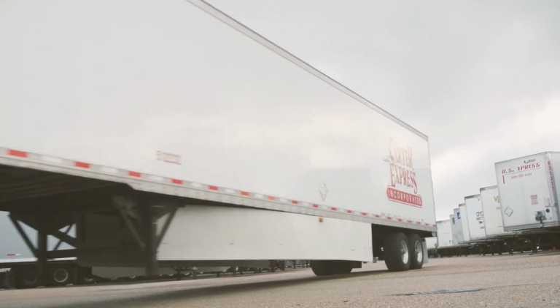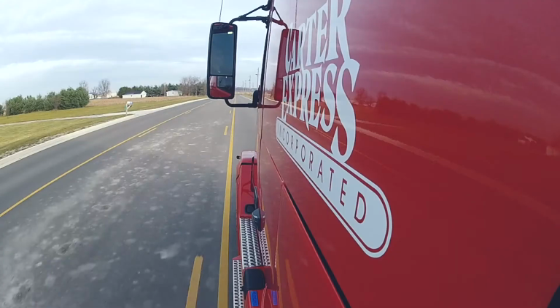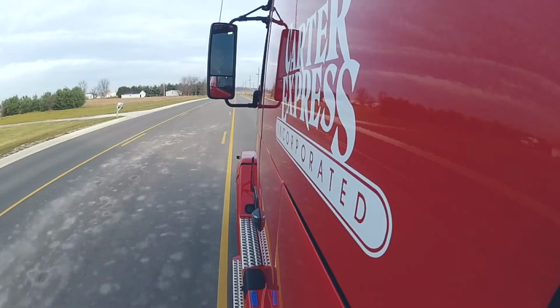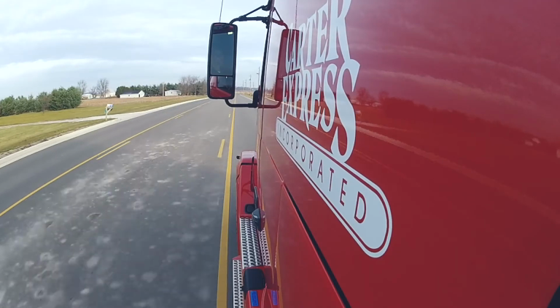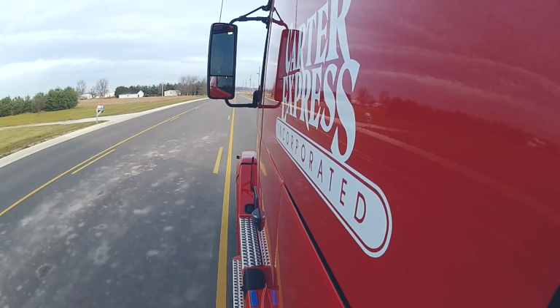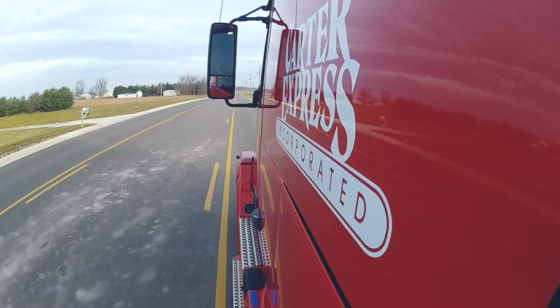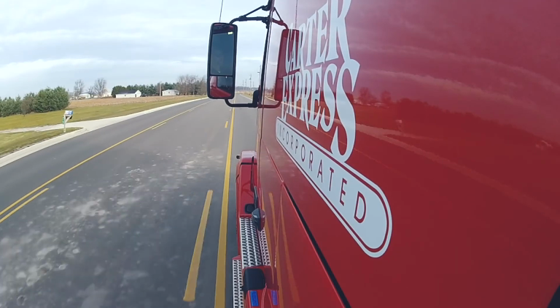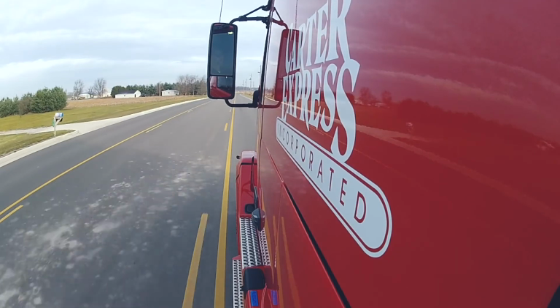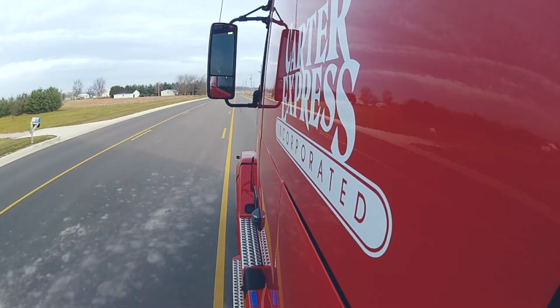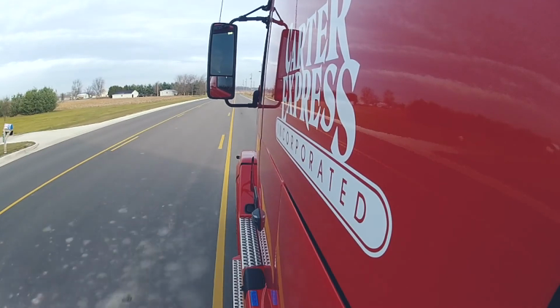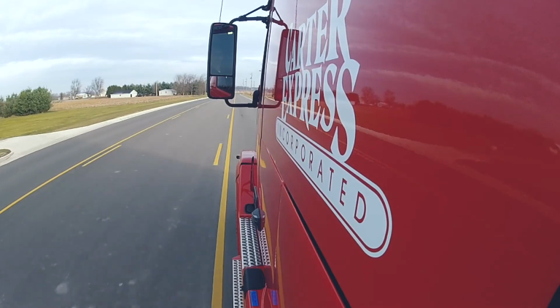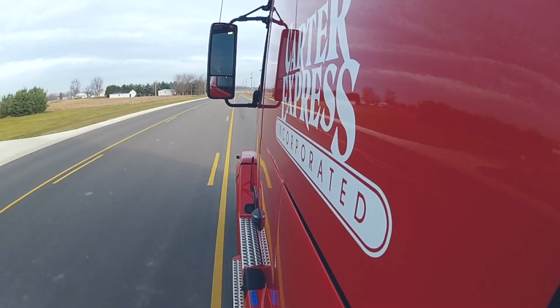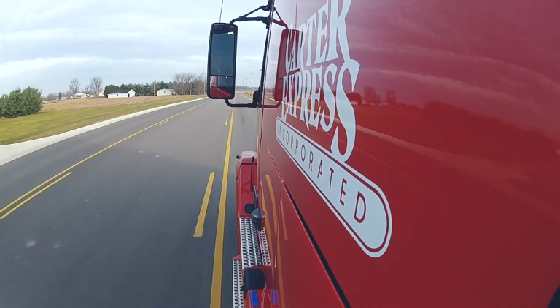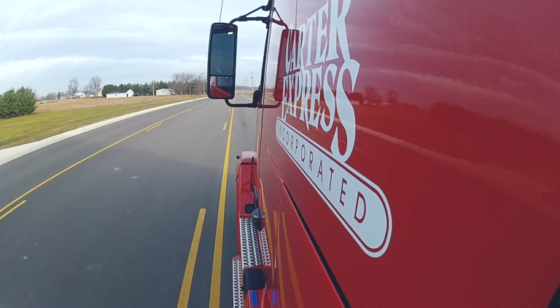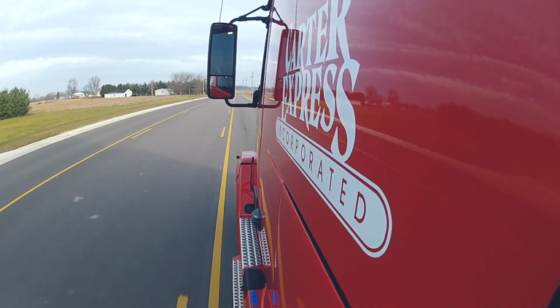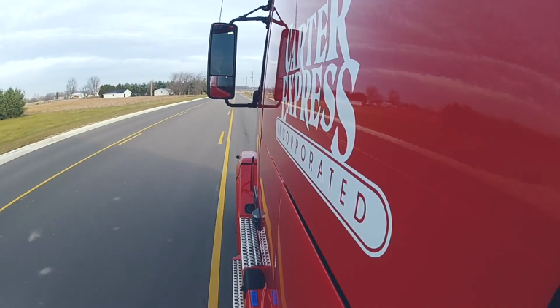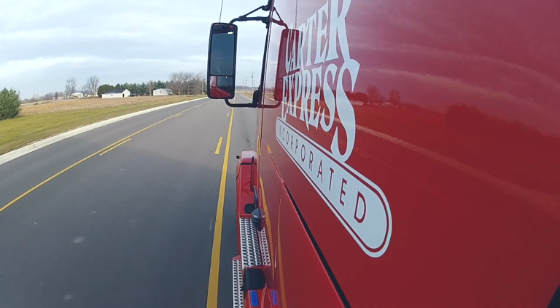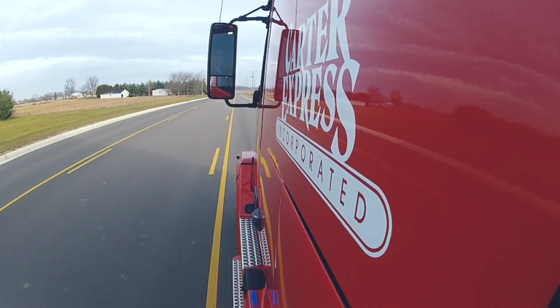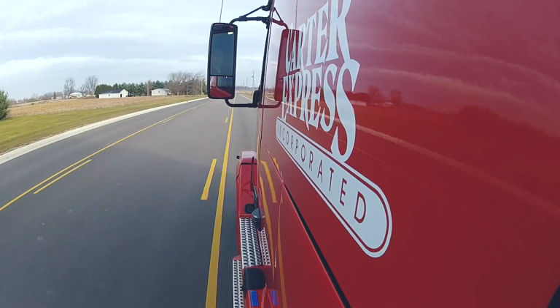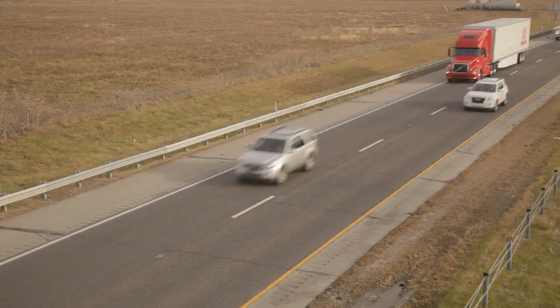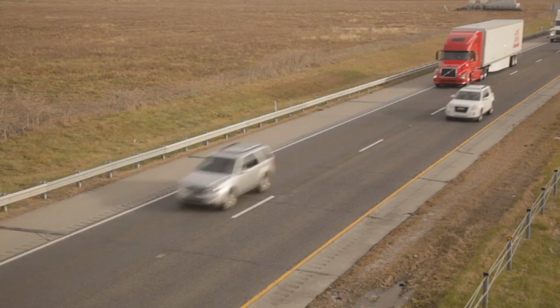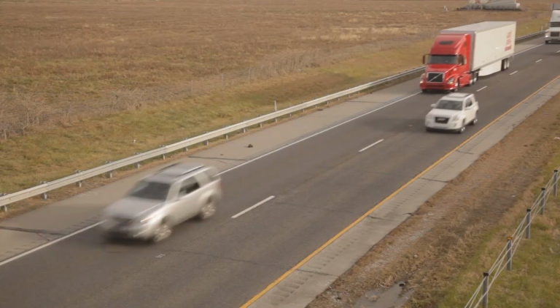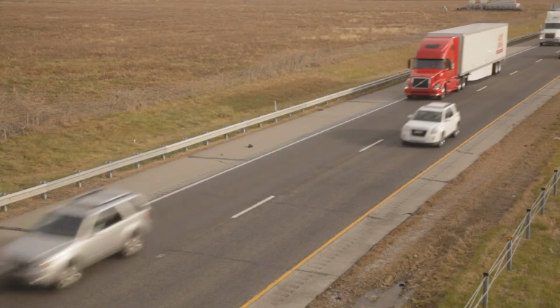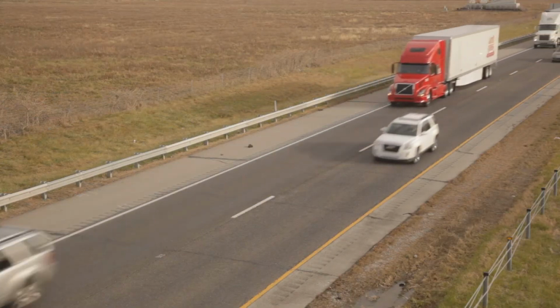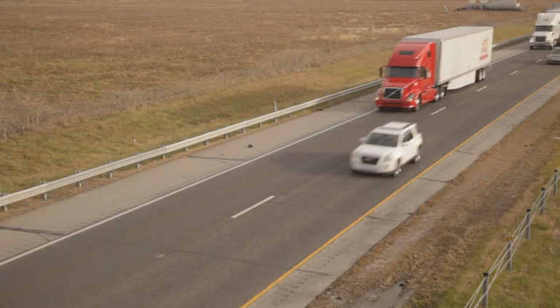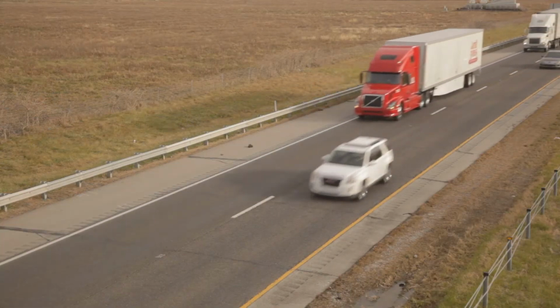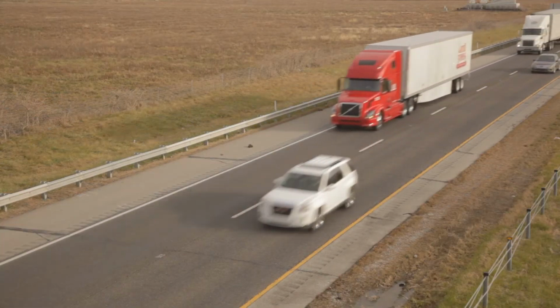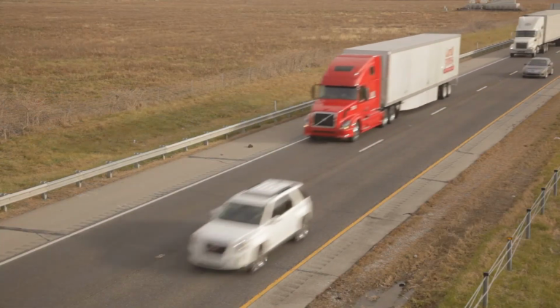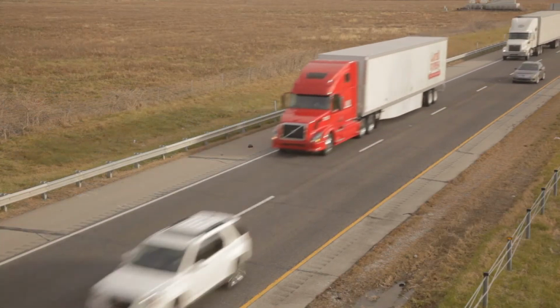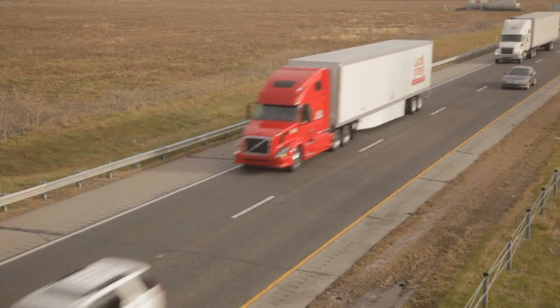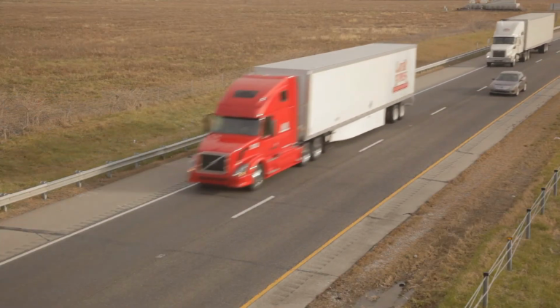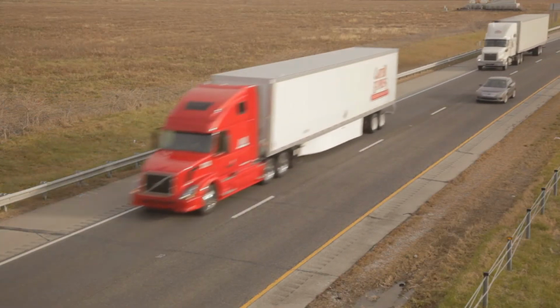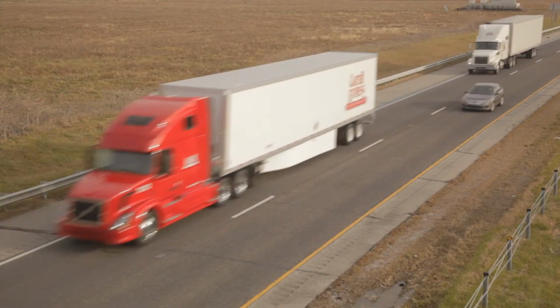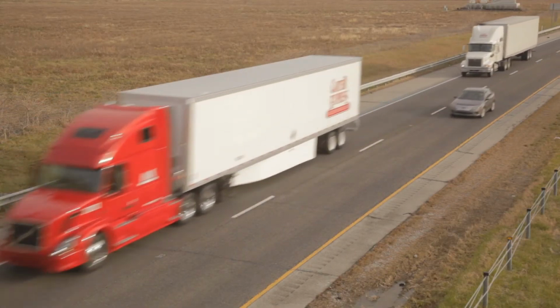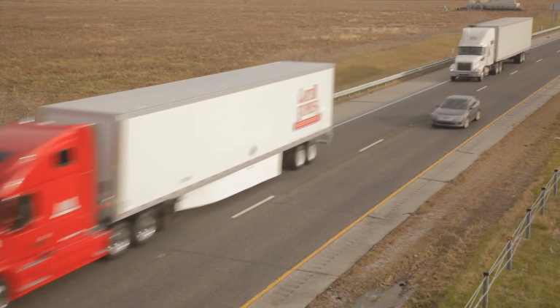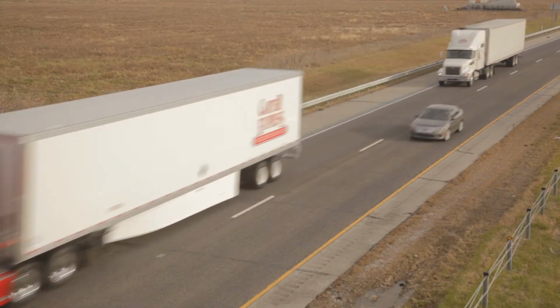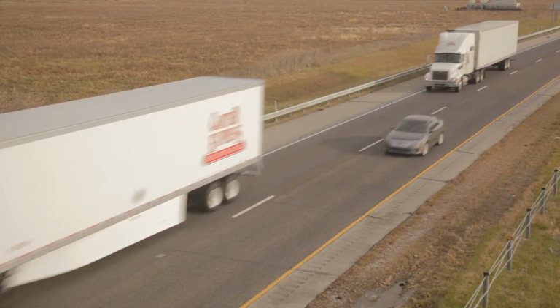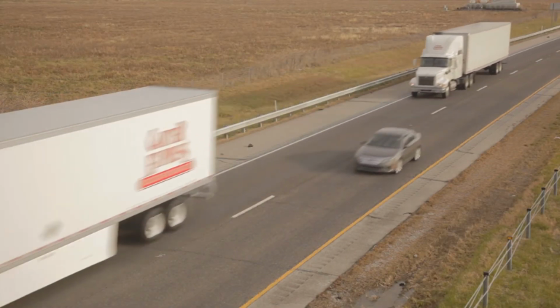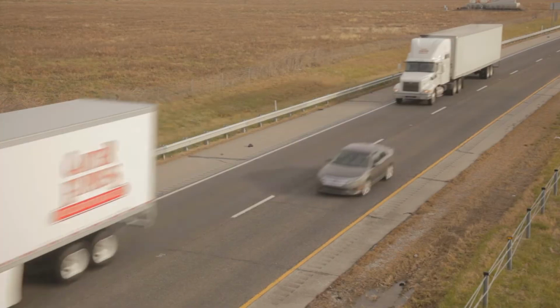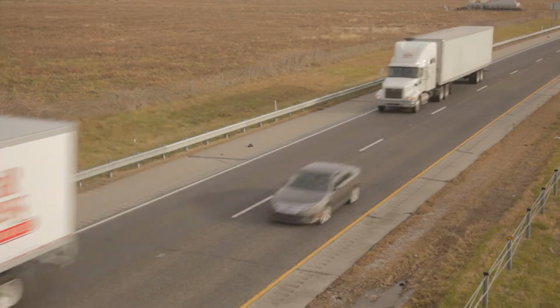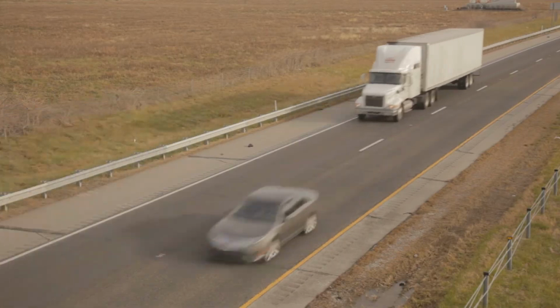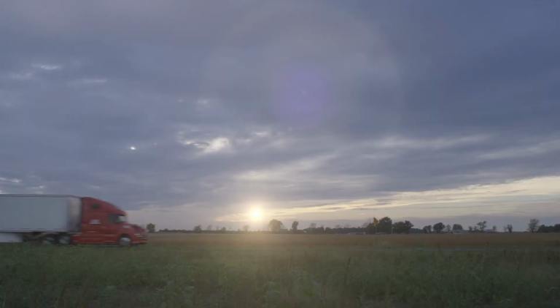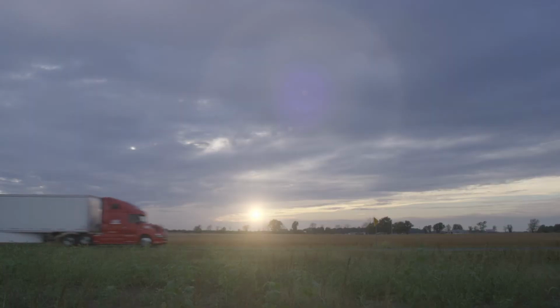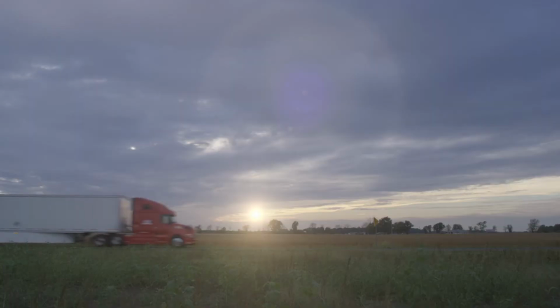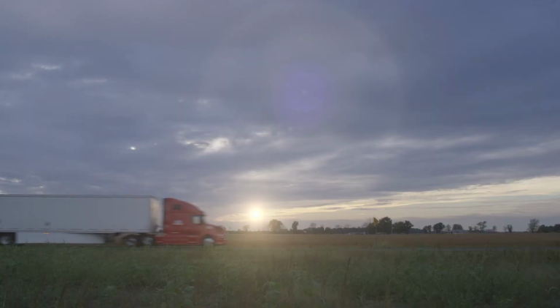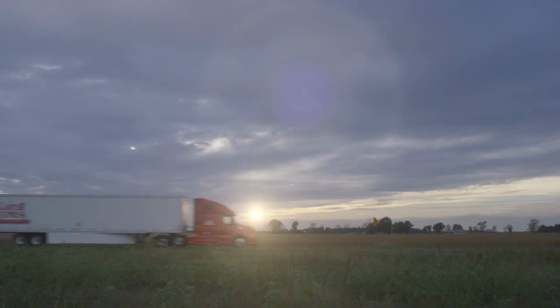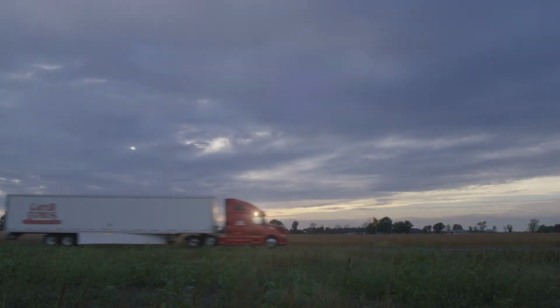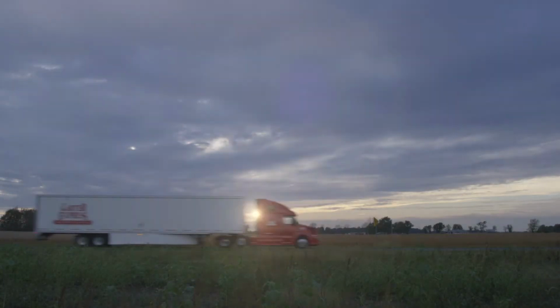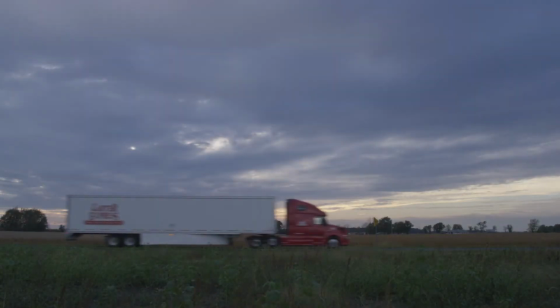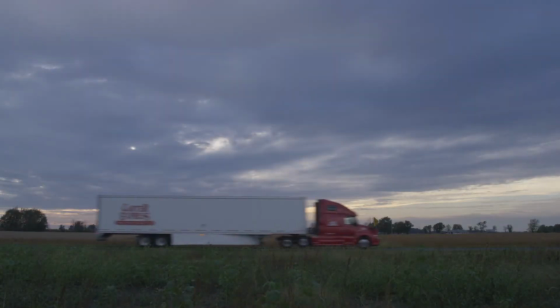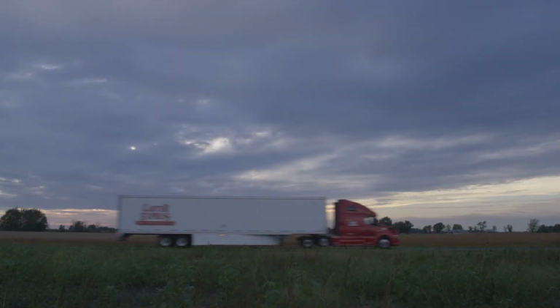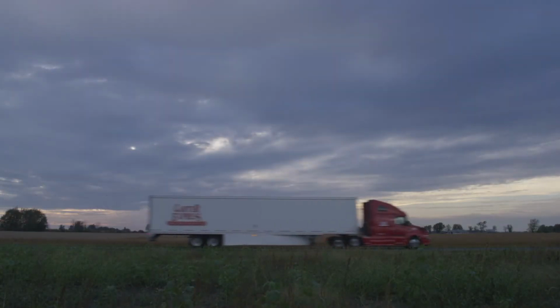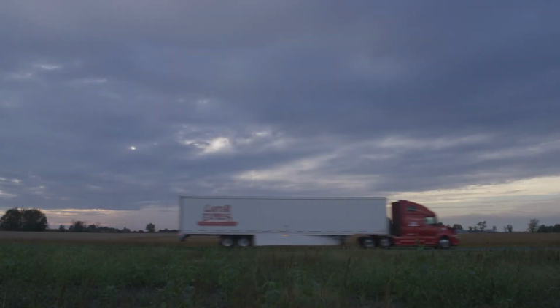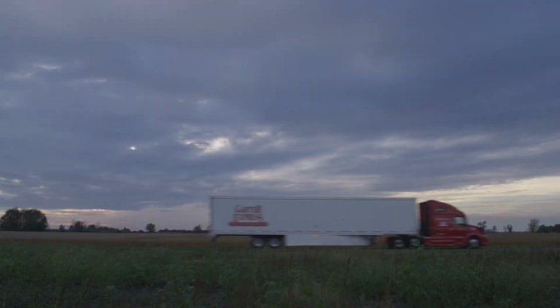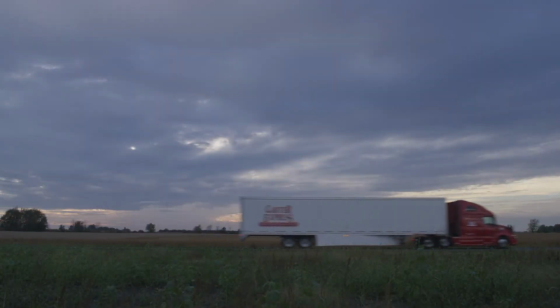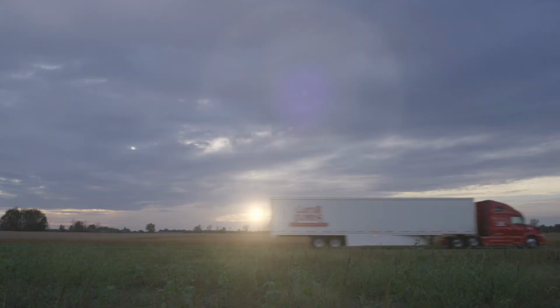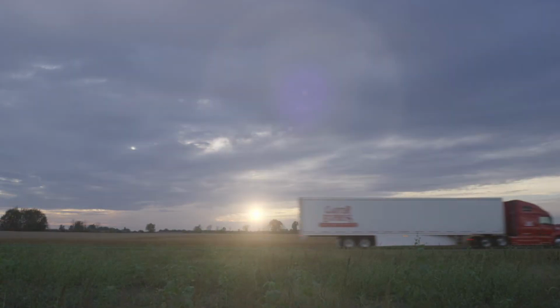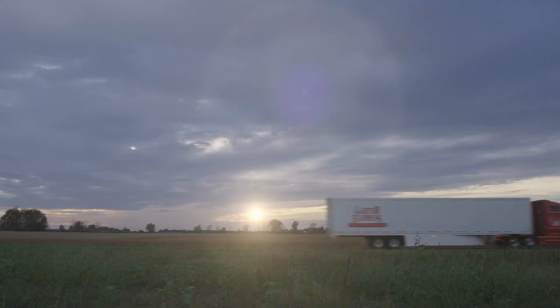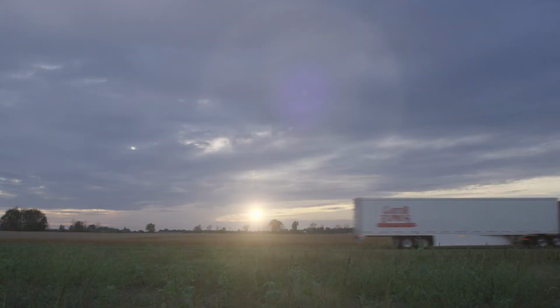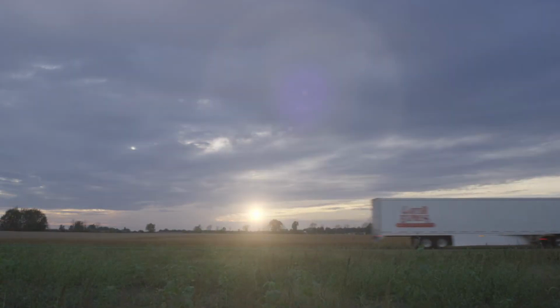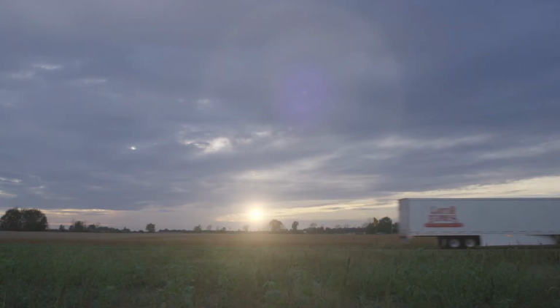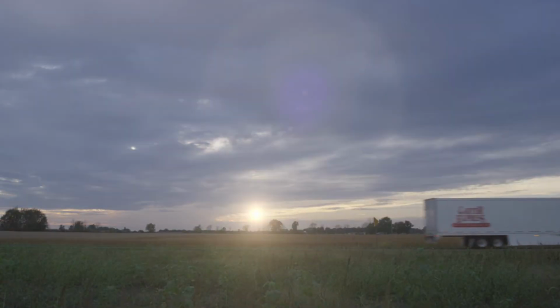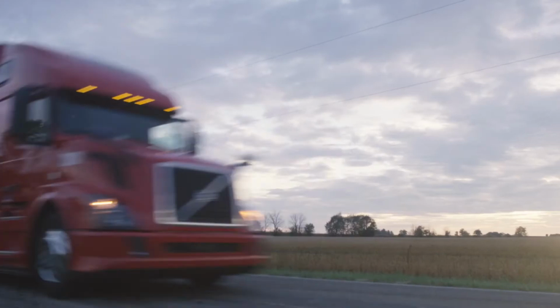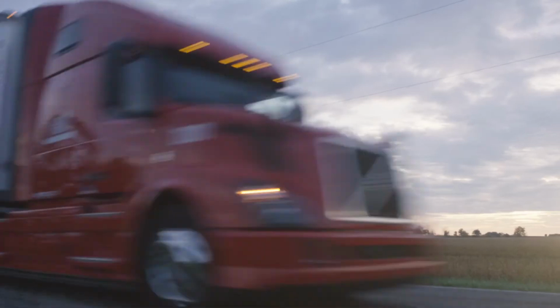Carter's yard management solution is just one more way that we're providing innovative supply chain services from the first mile to the last.